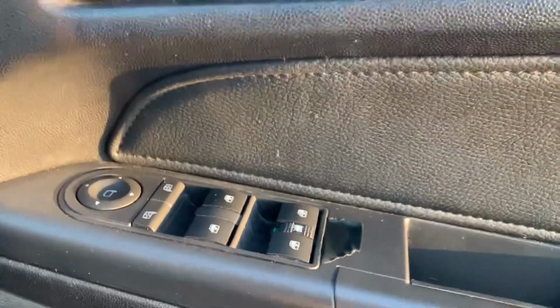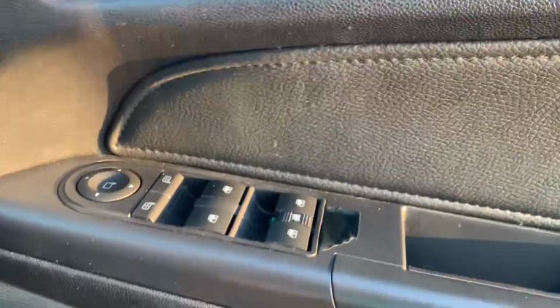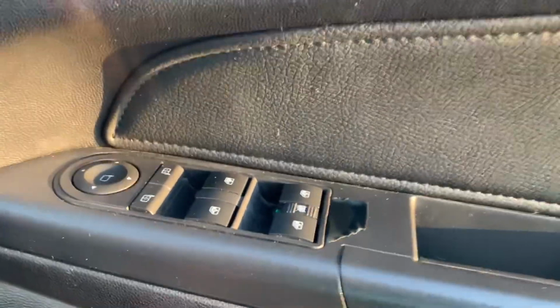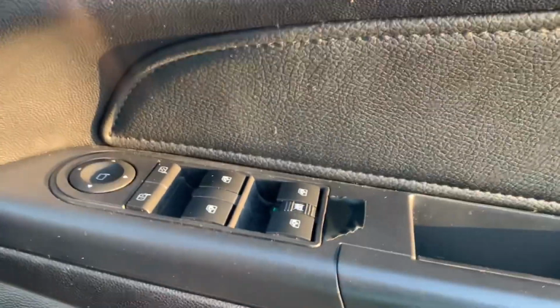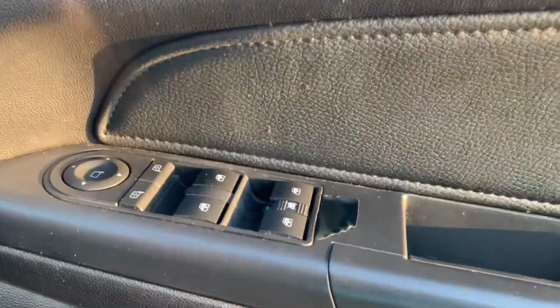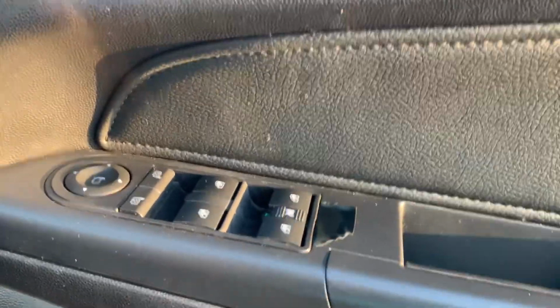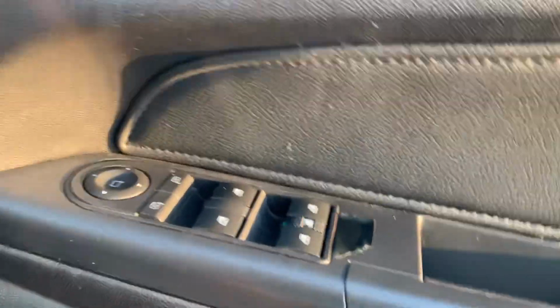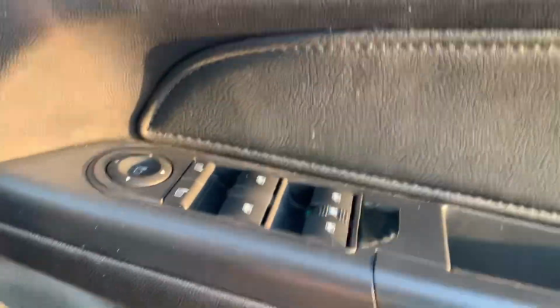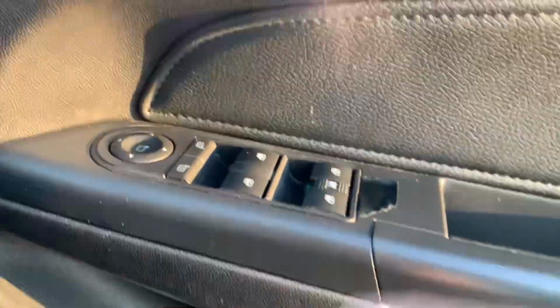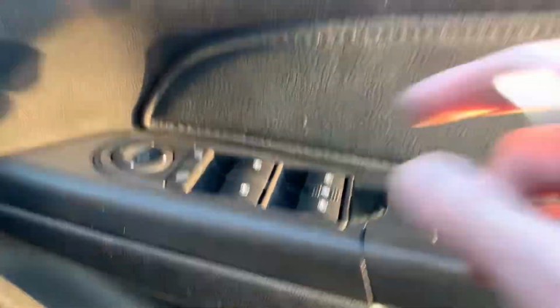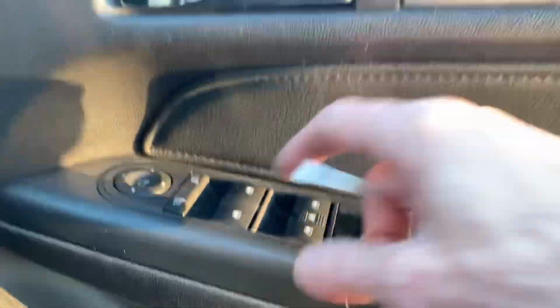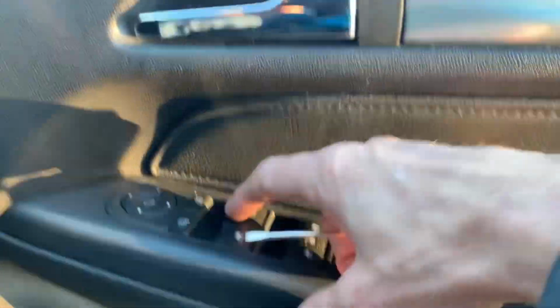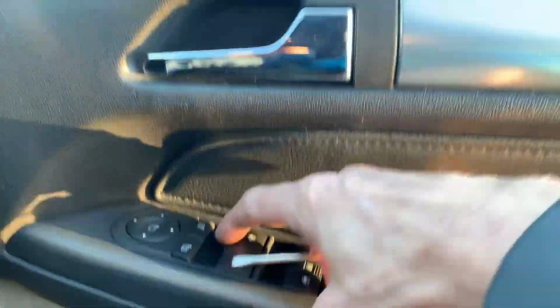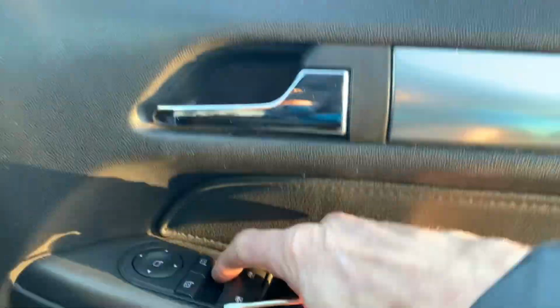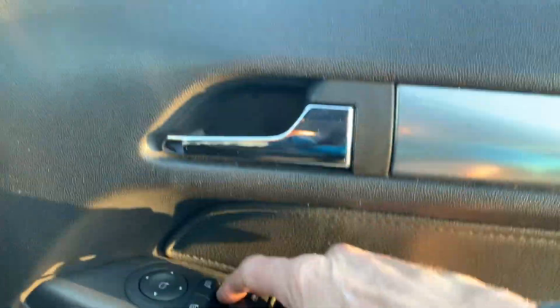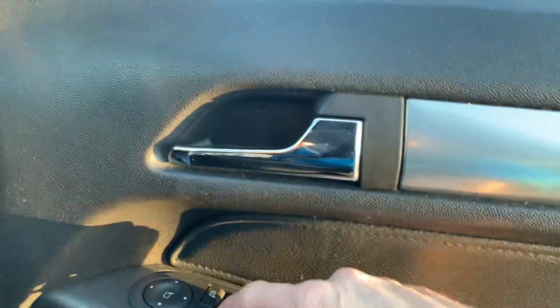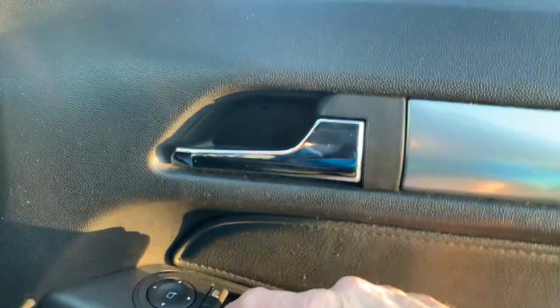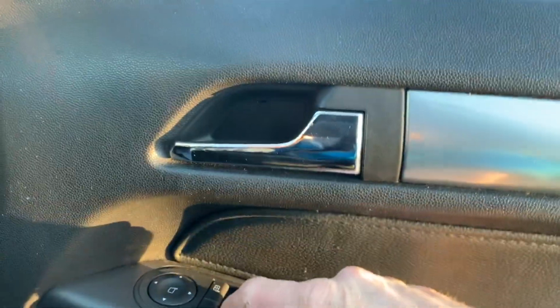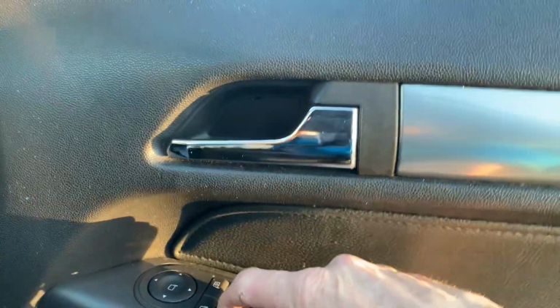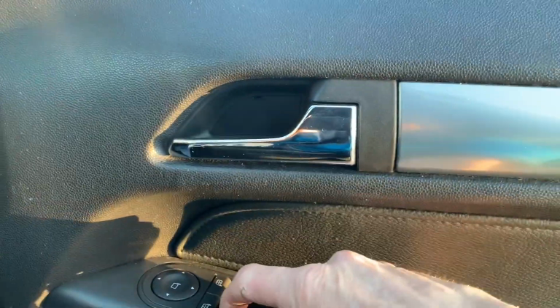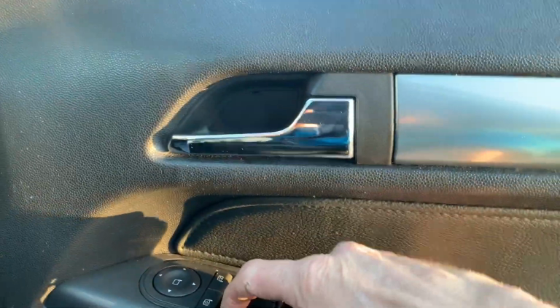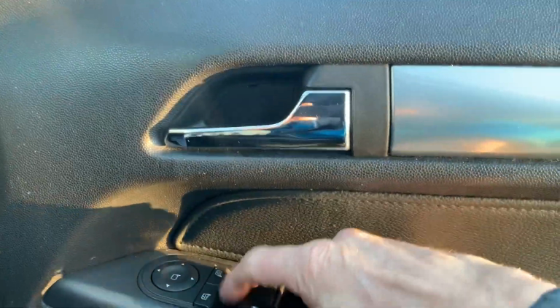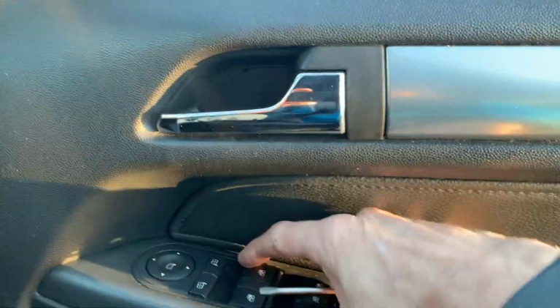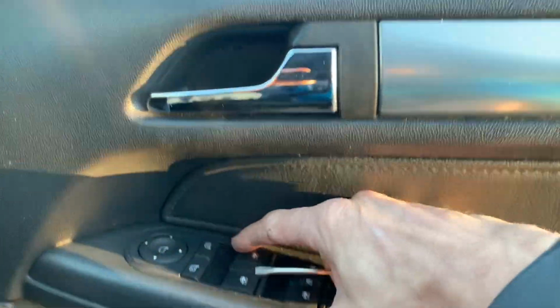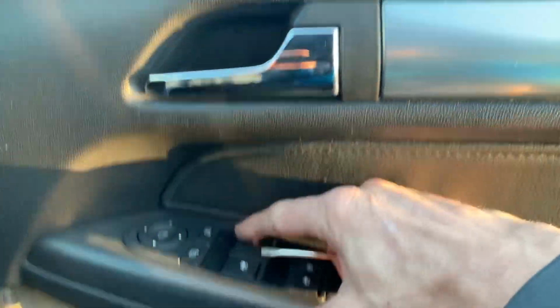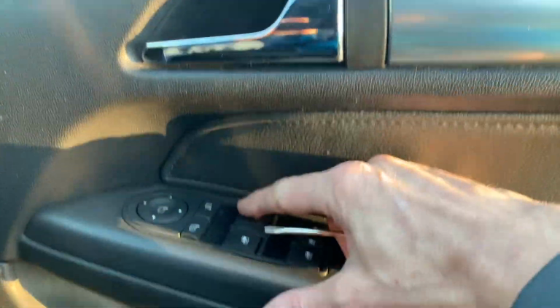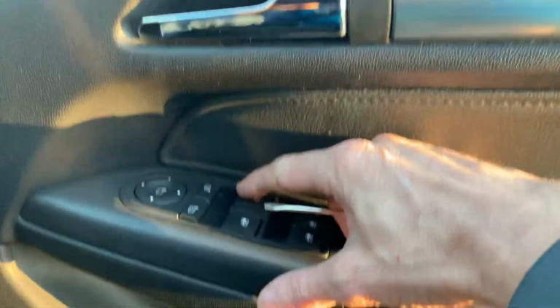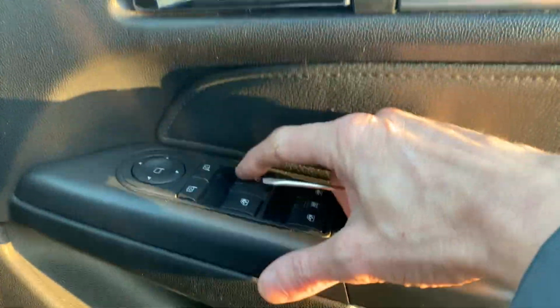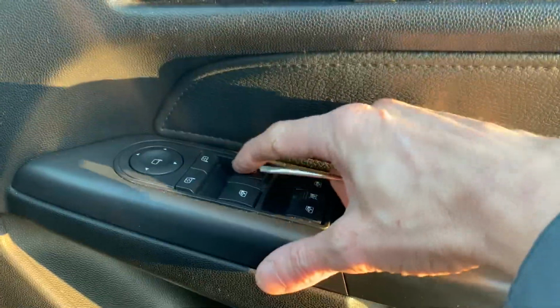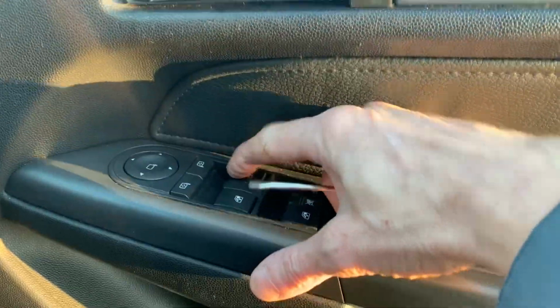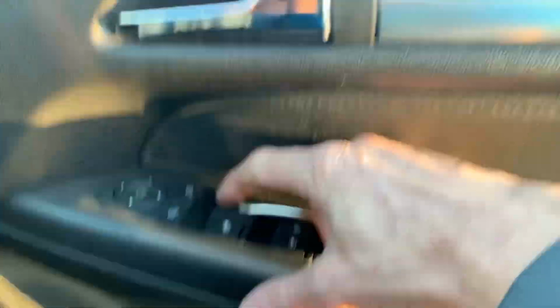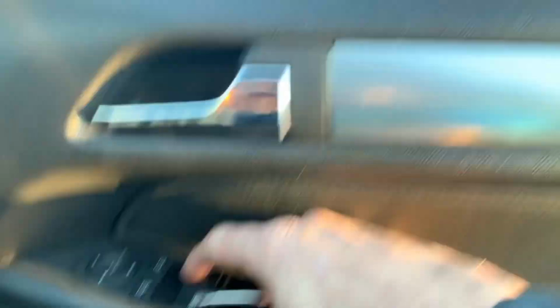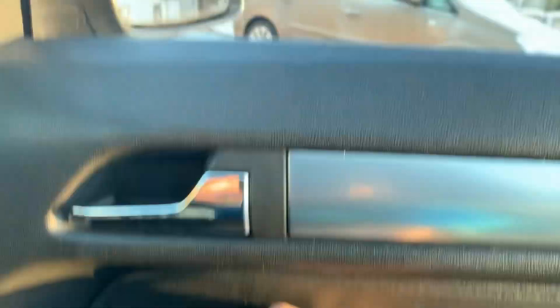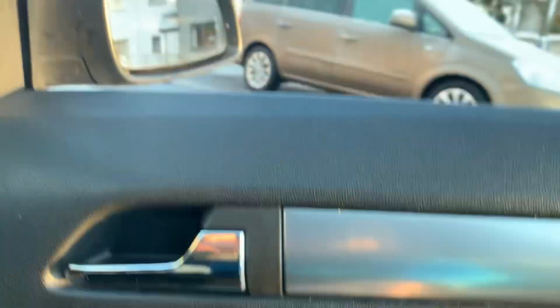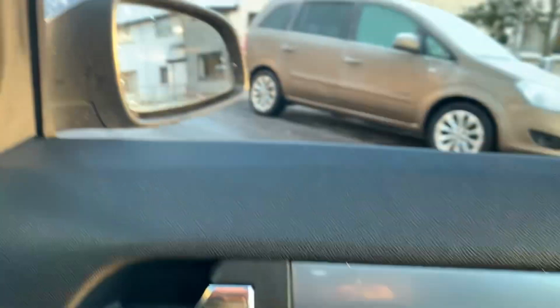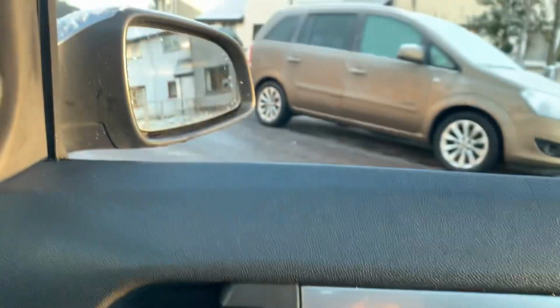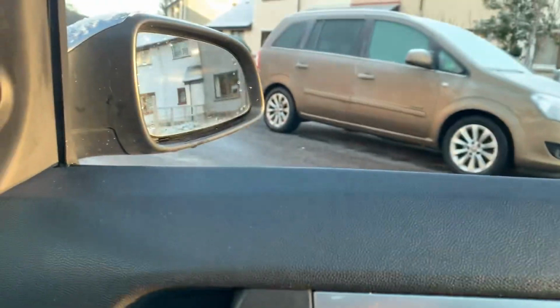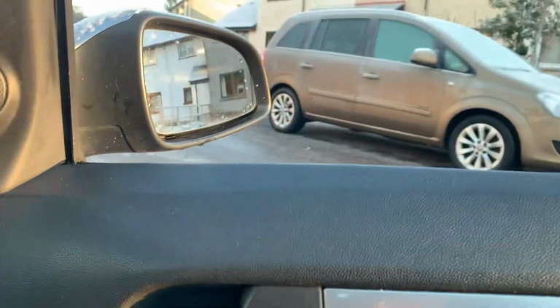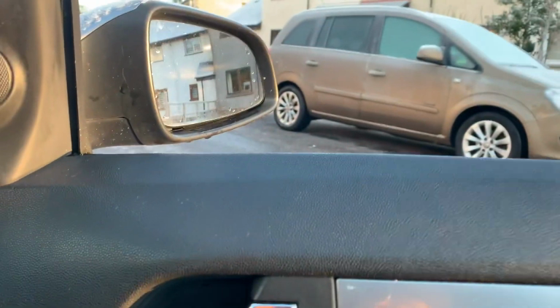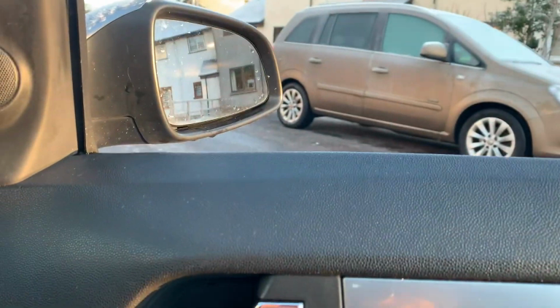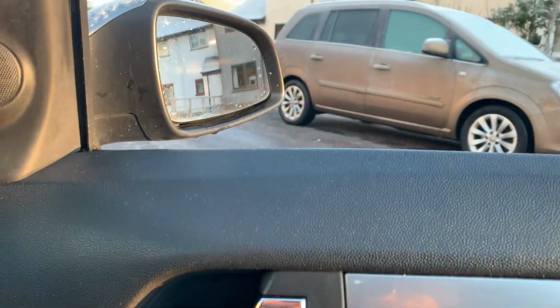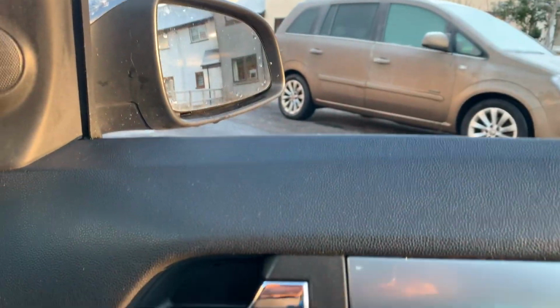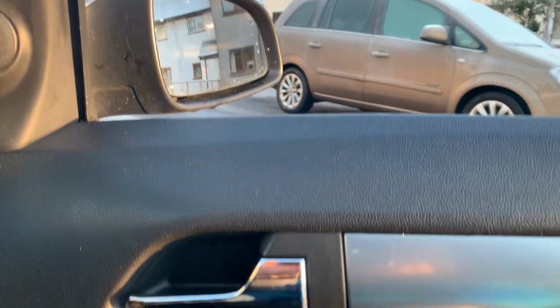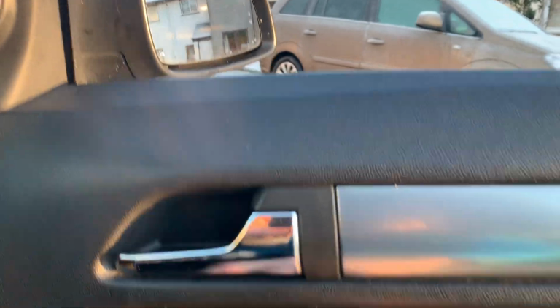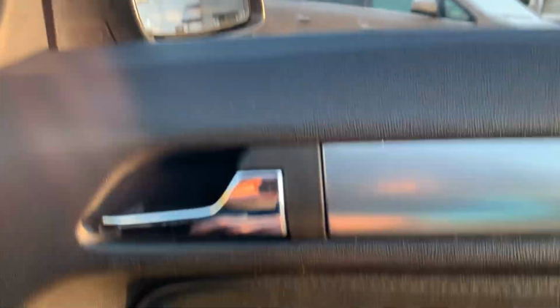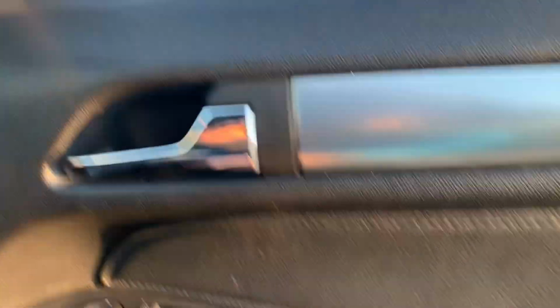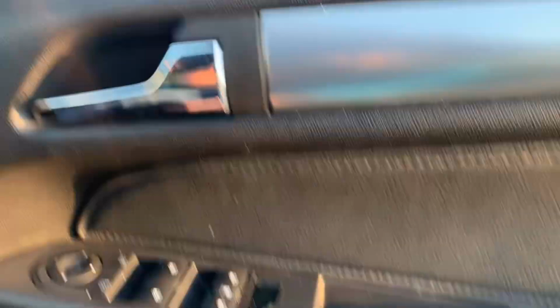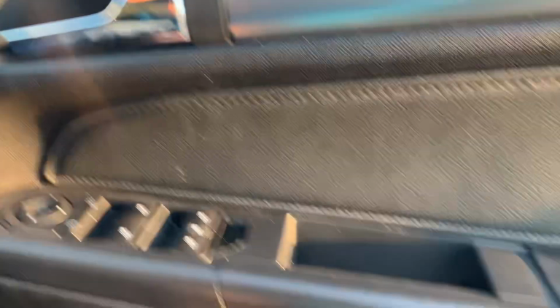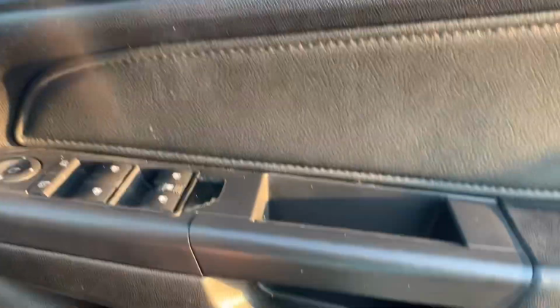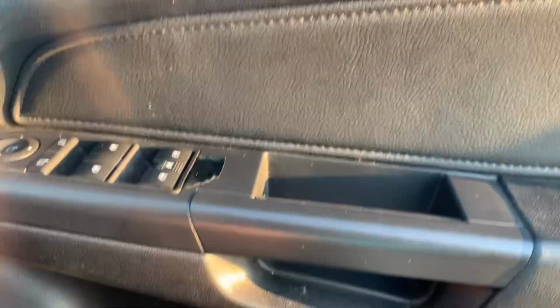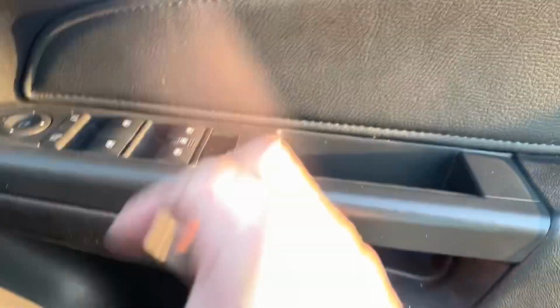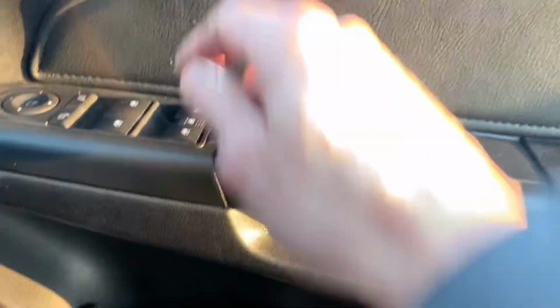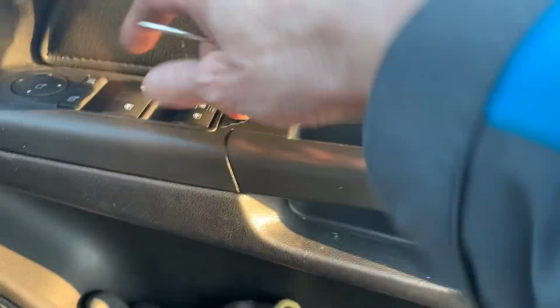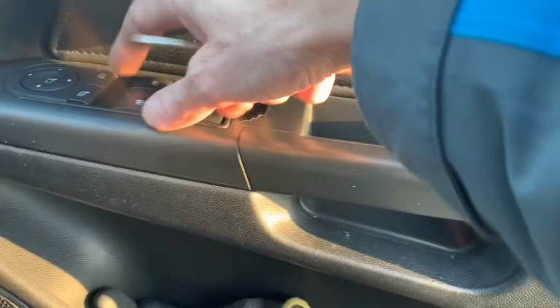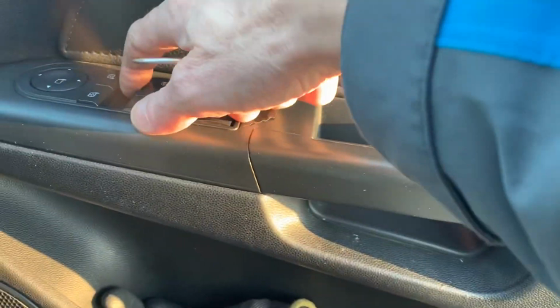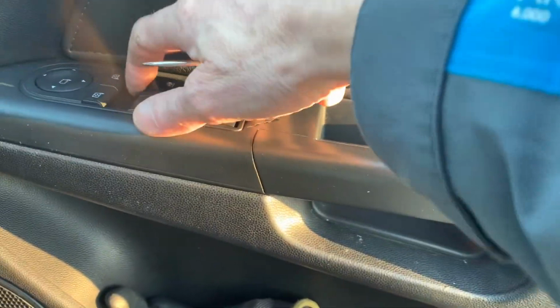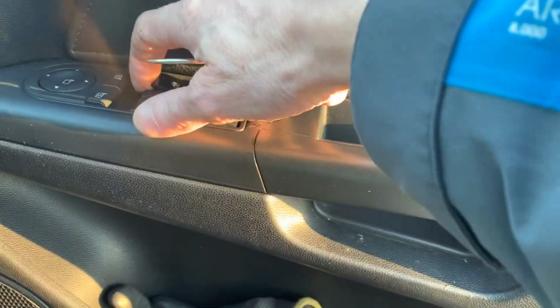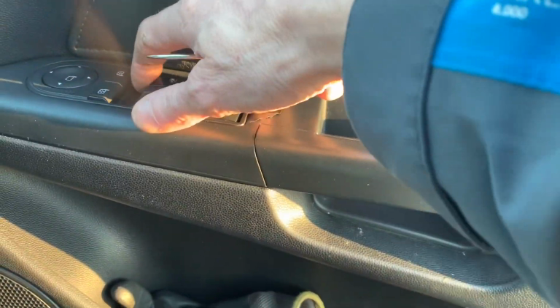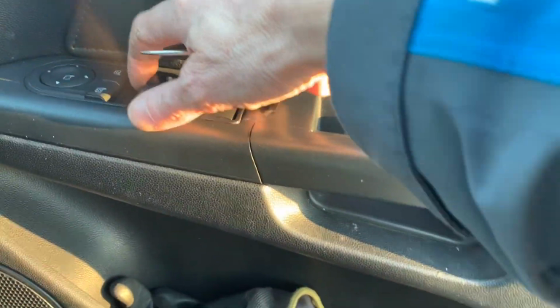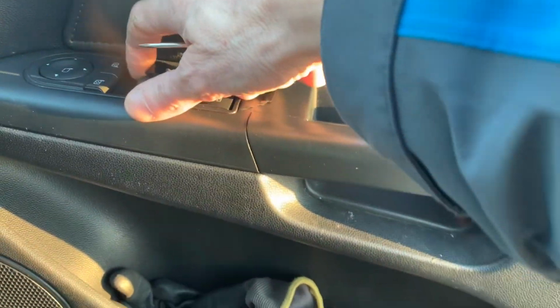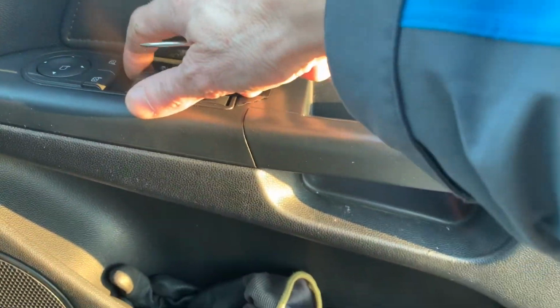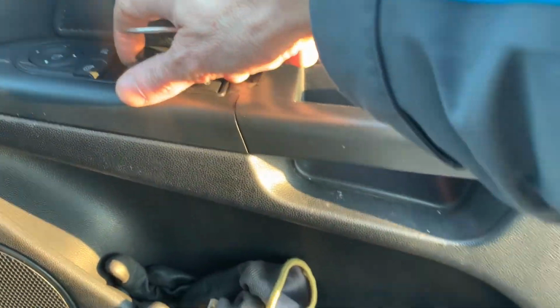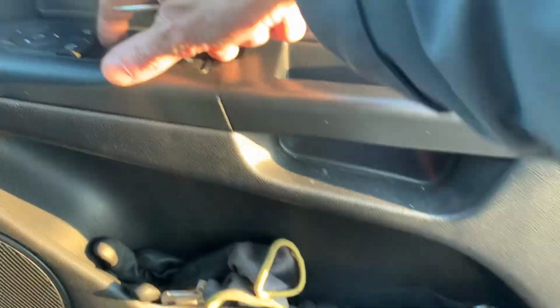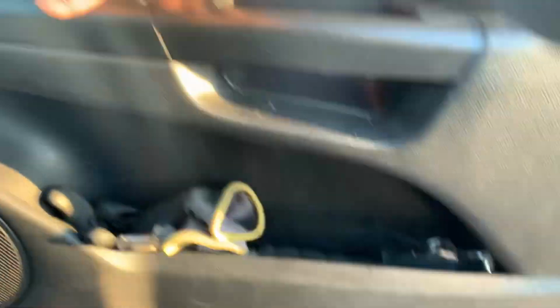Aye, well wee problem with this — the window's not going up. Stuck down. Minus six, so it's not ideal.